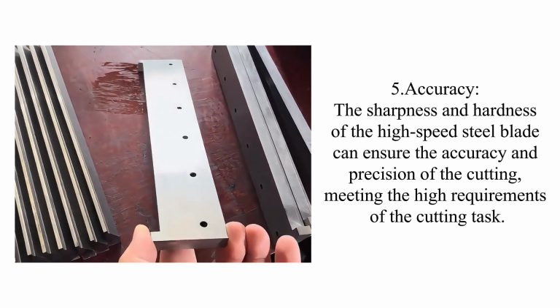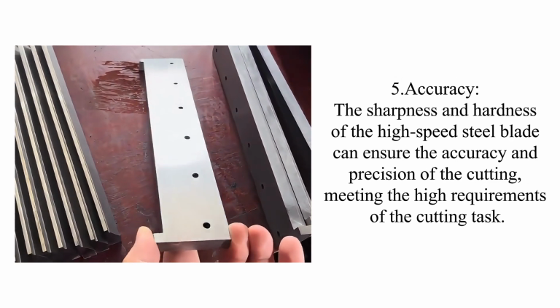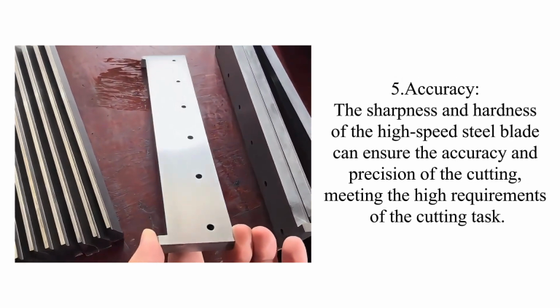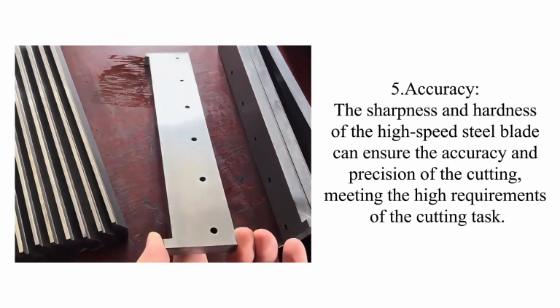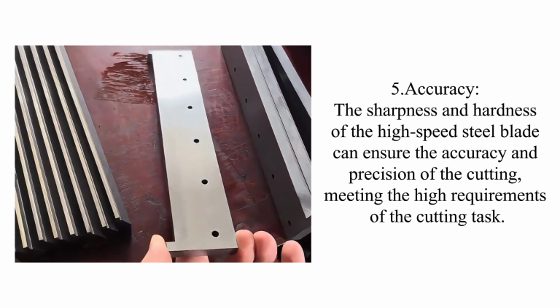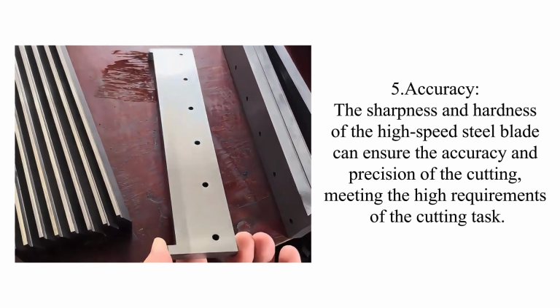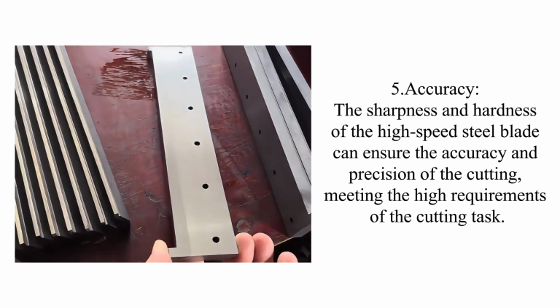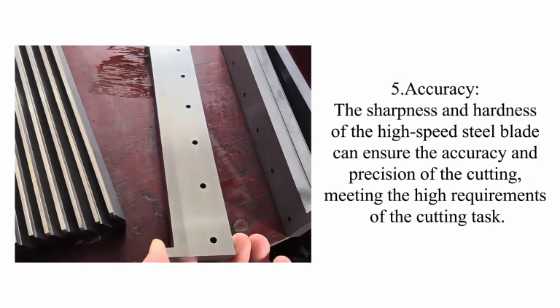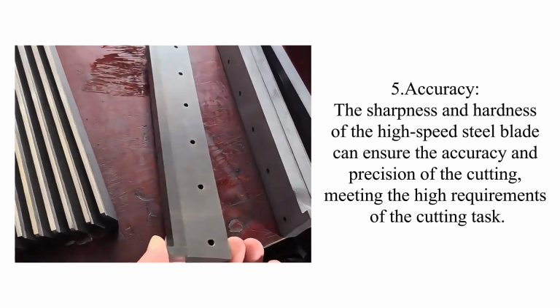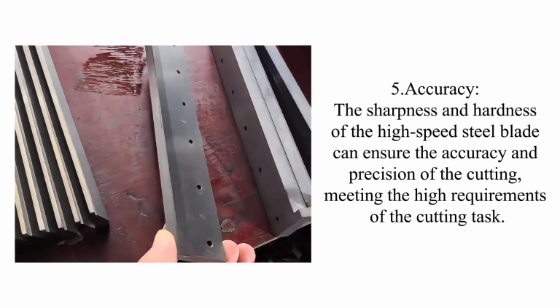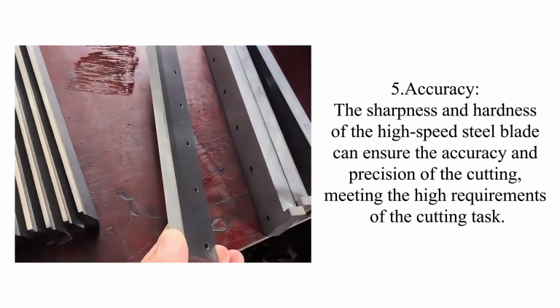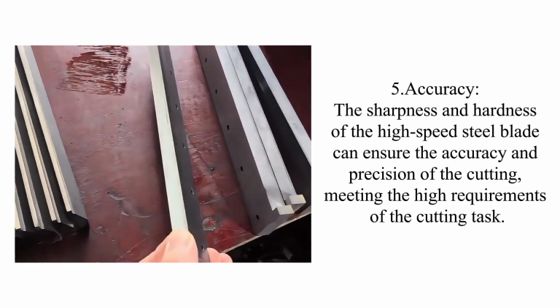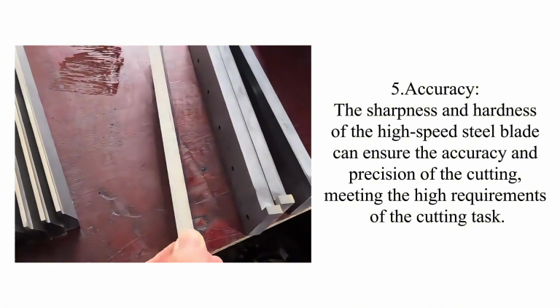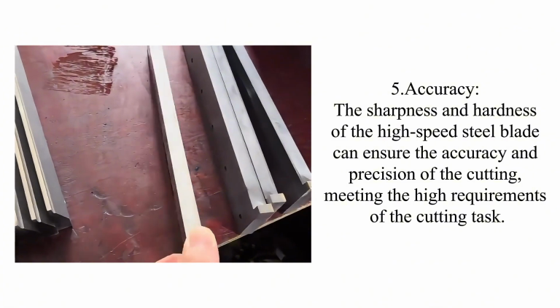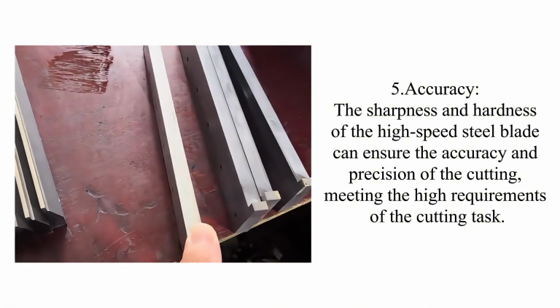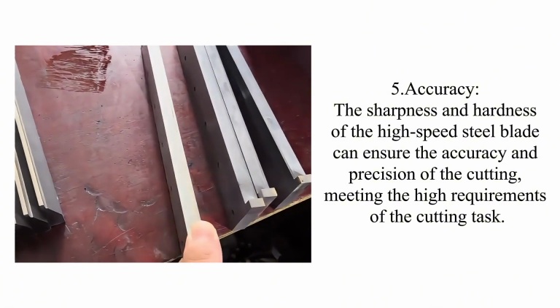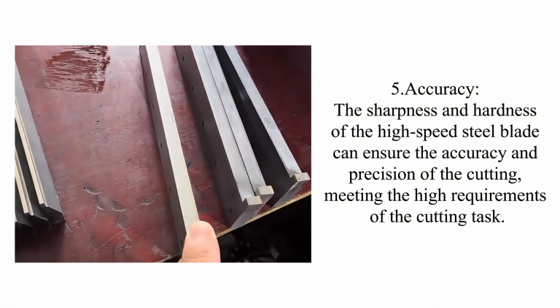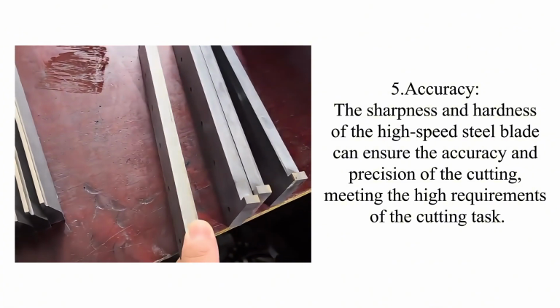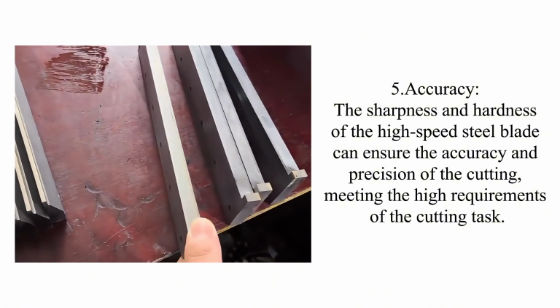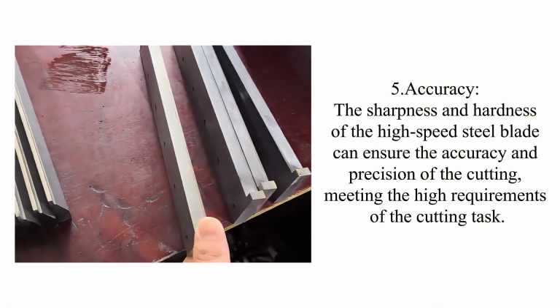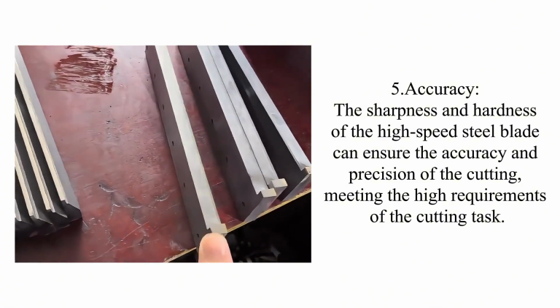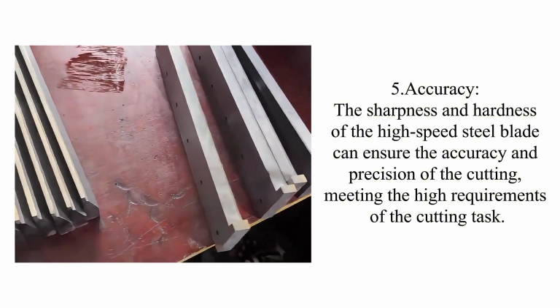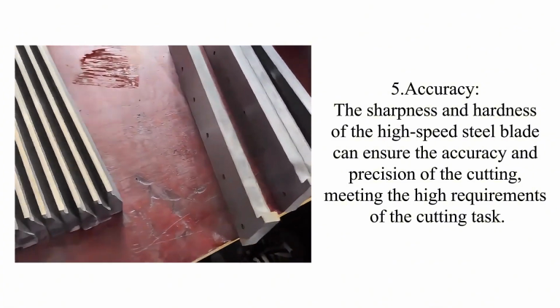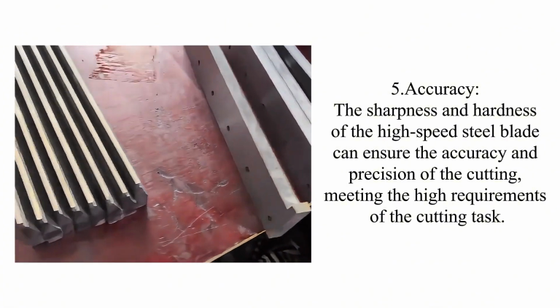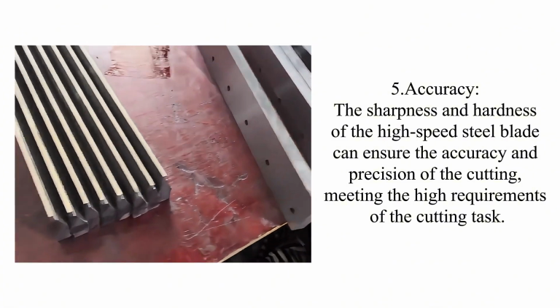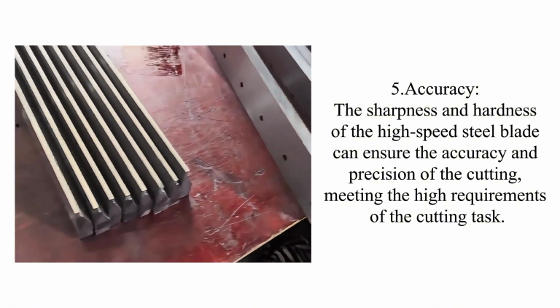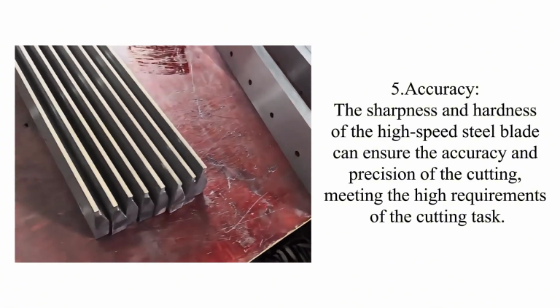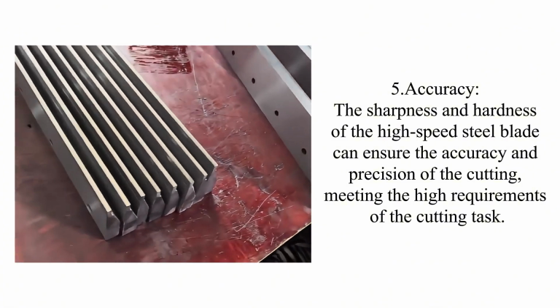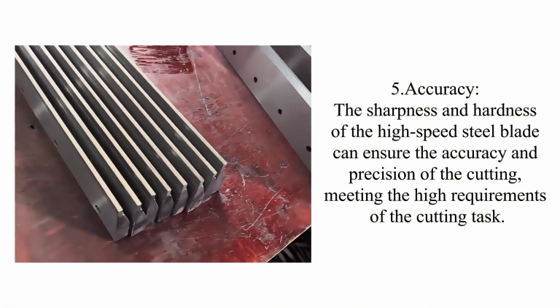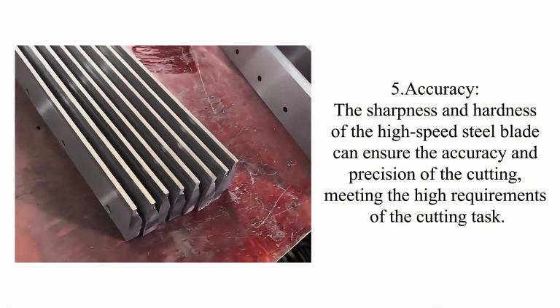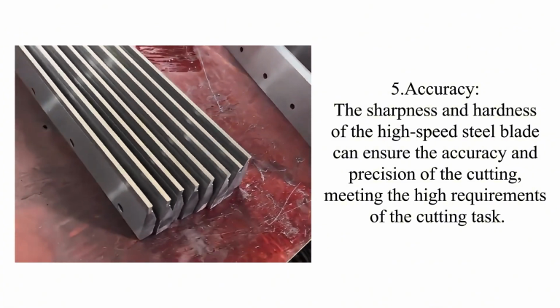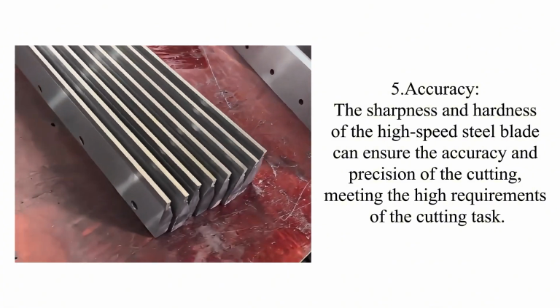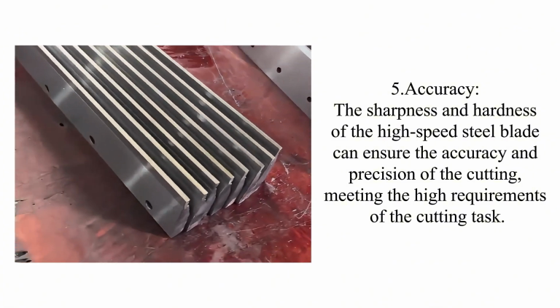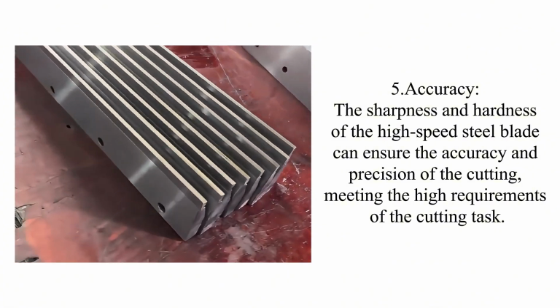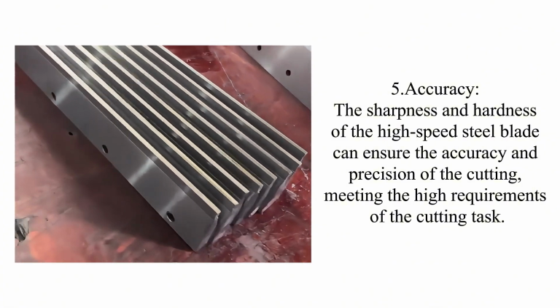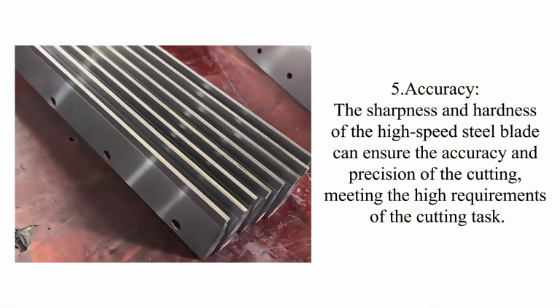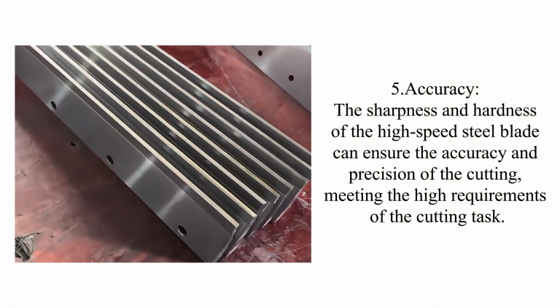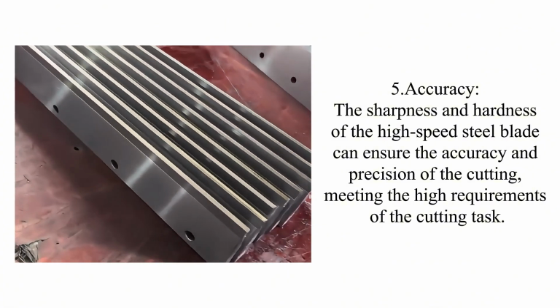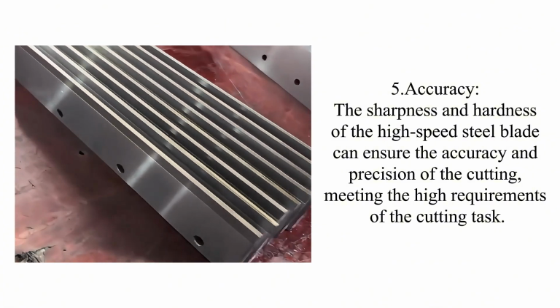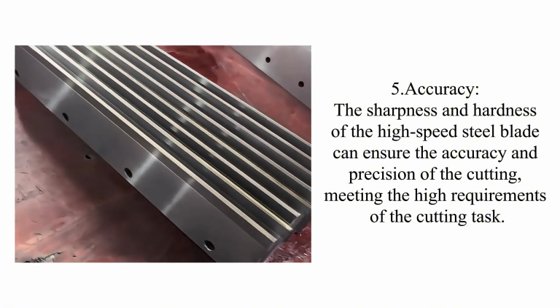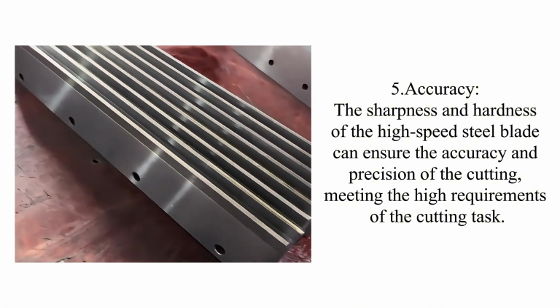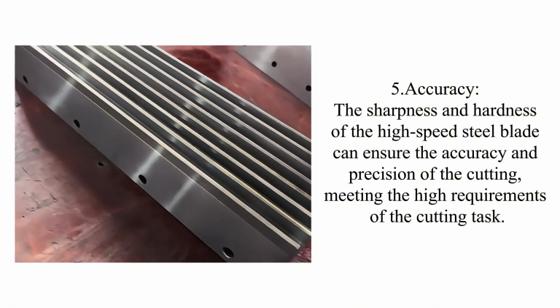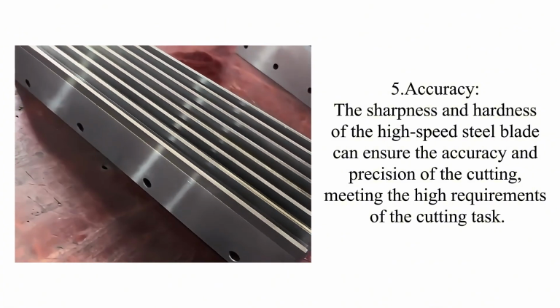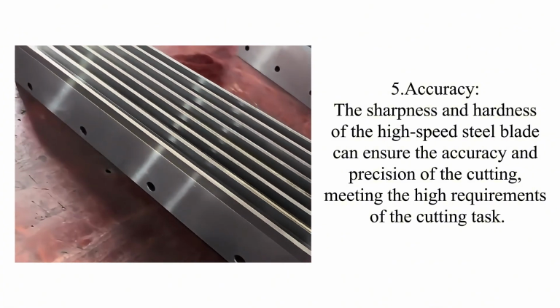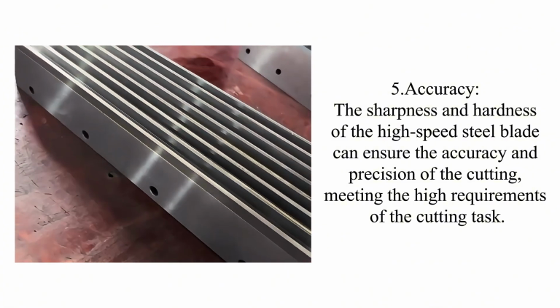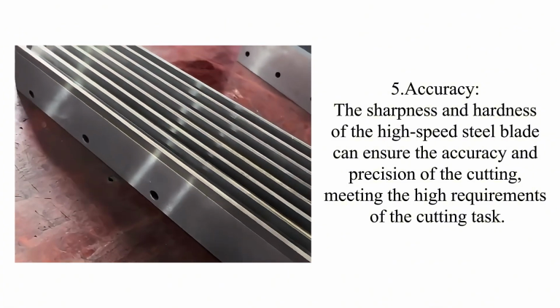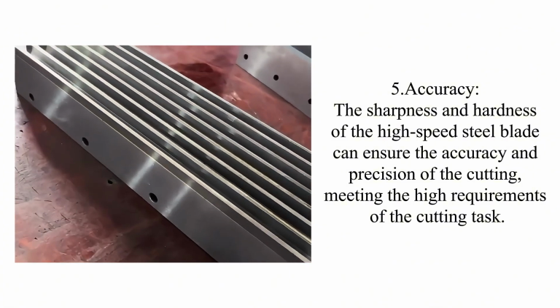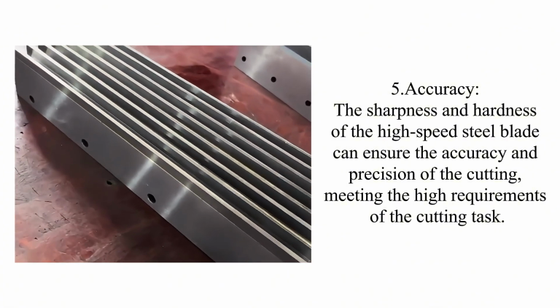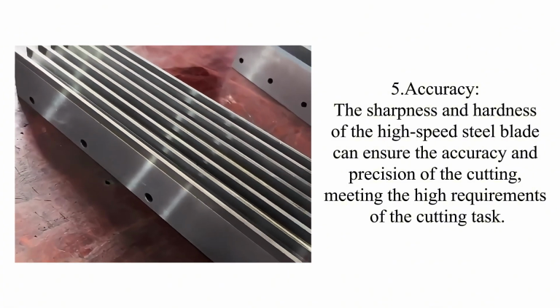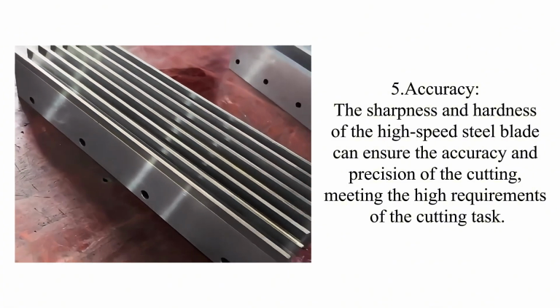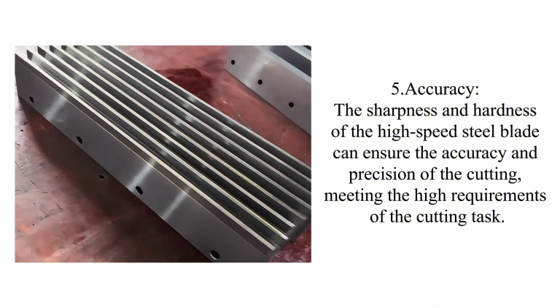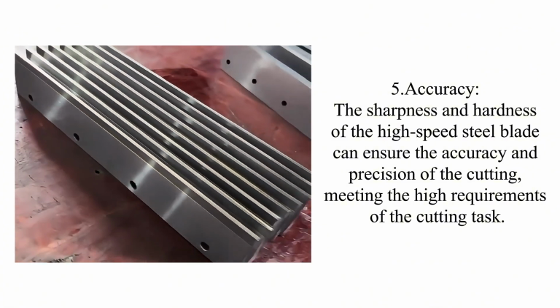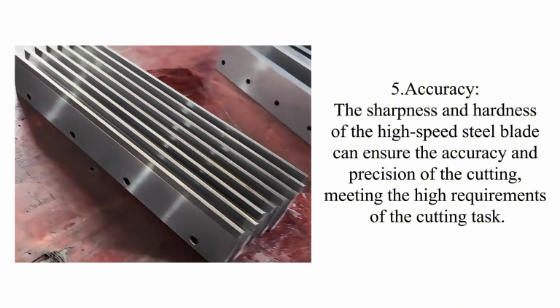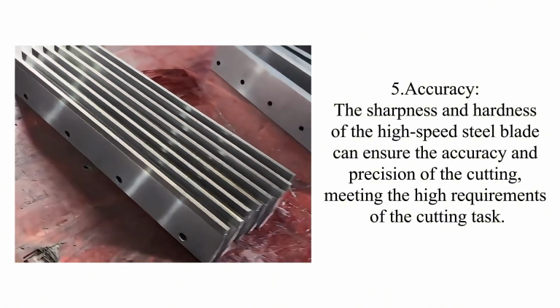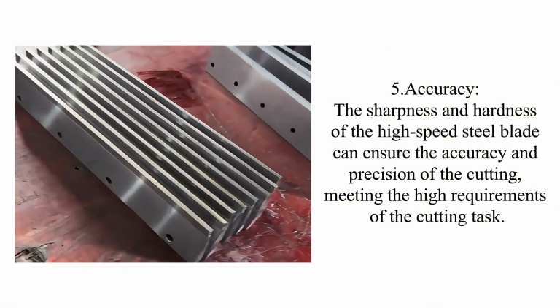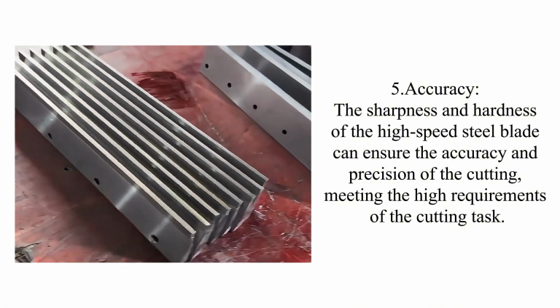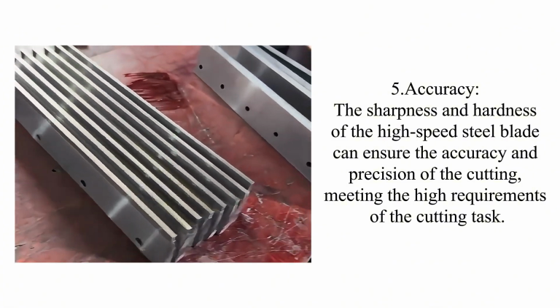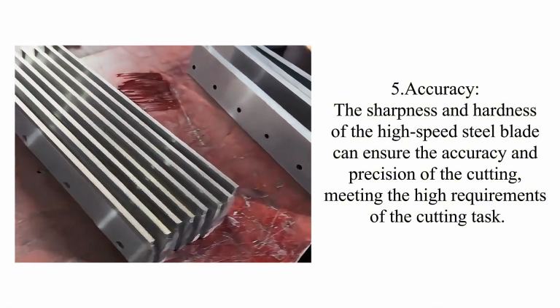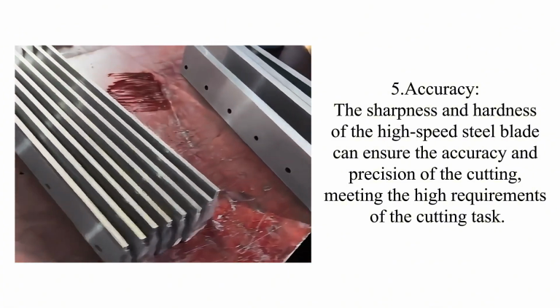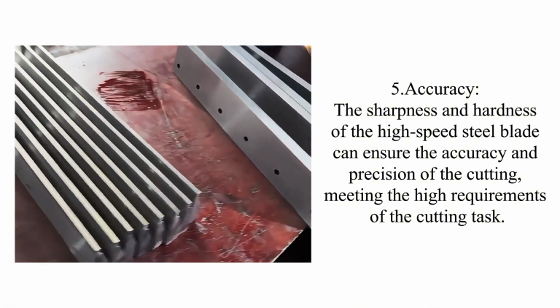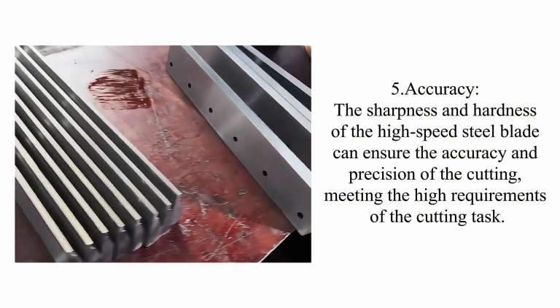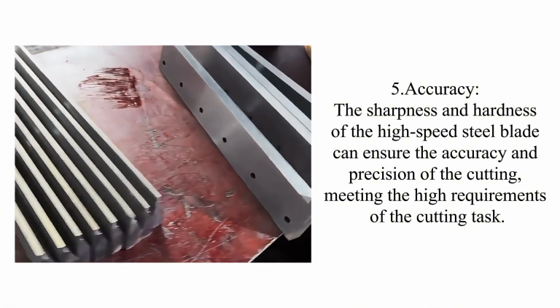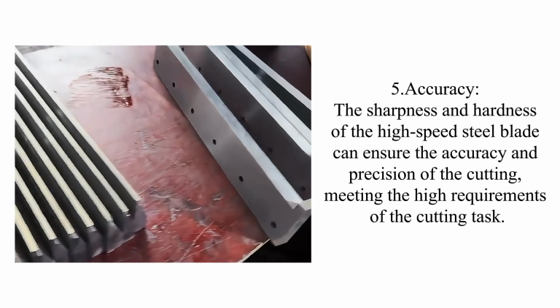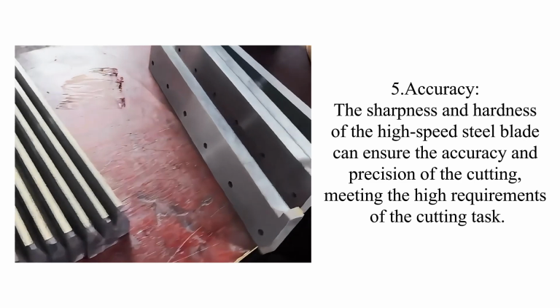Five, accuracy: the sharpness and hardness of the high-speed steel blade can ensure the accuracy and precision of the cutting, meeting the high requirements of the cutting task.